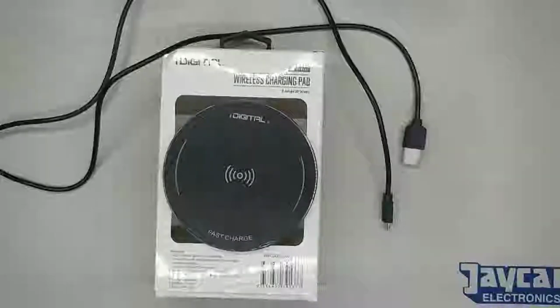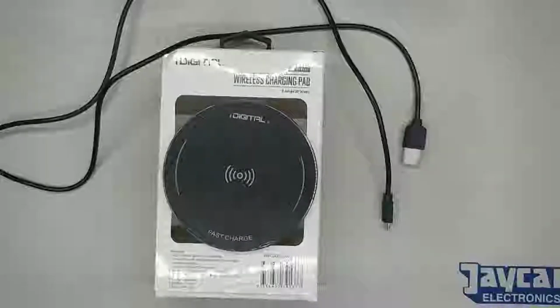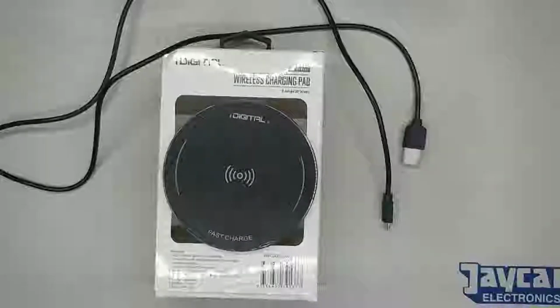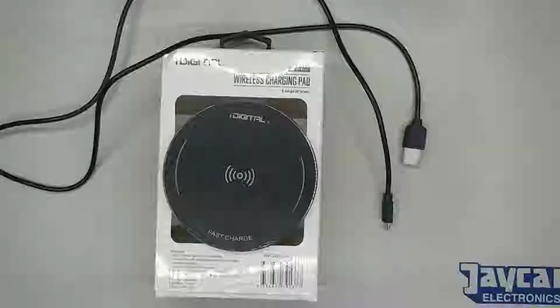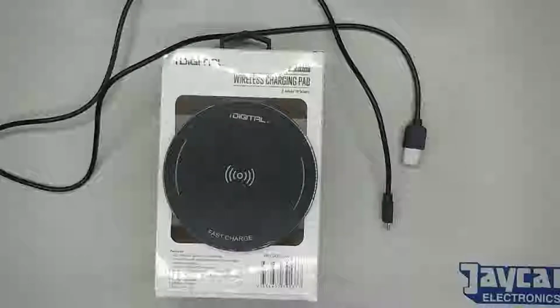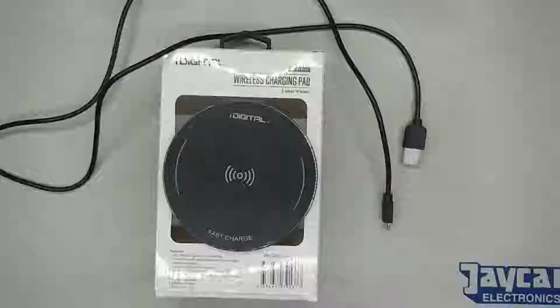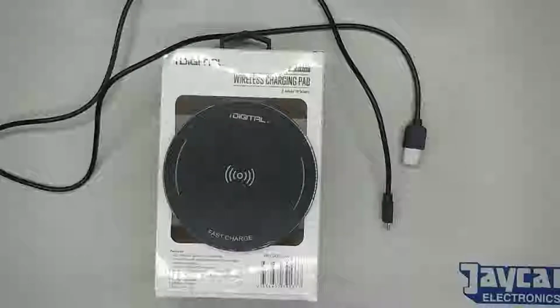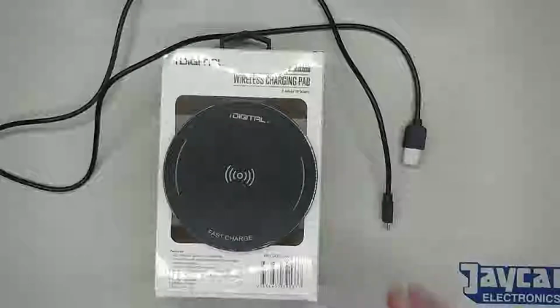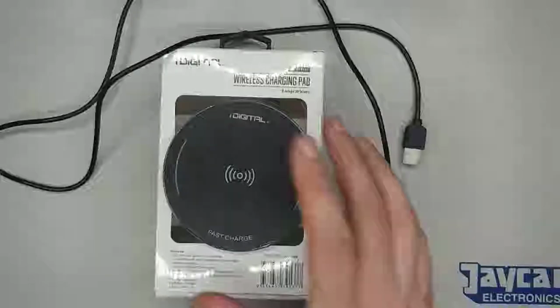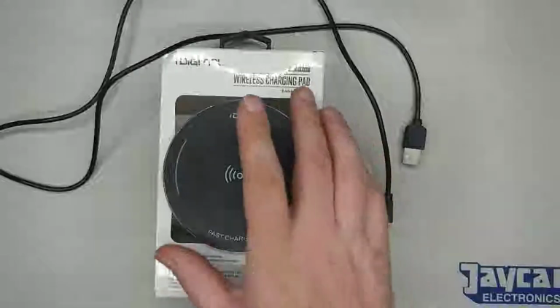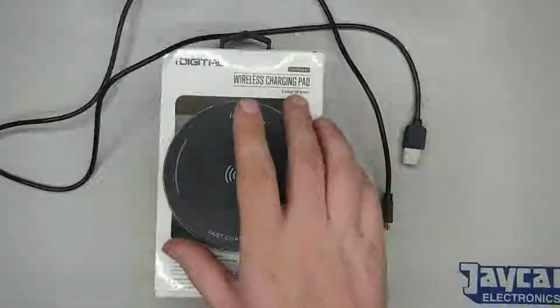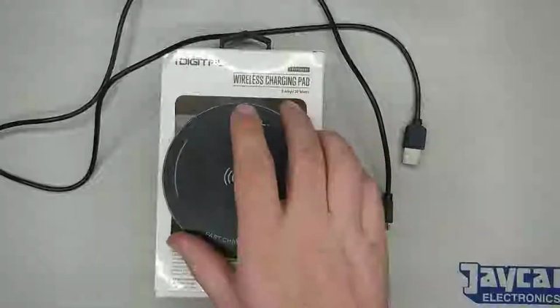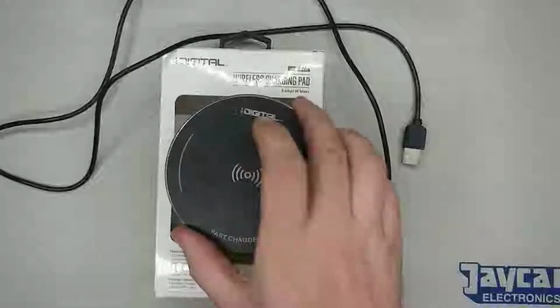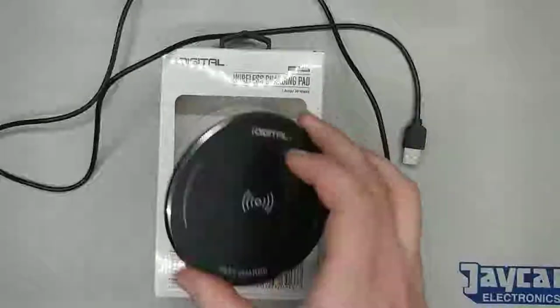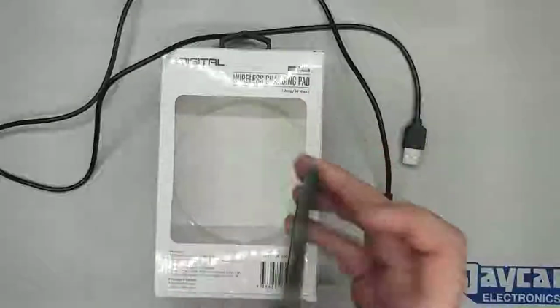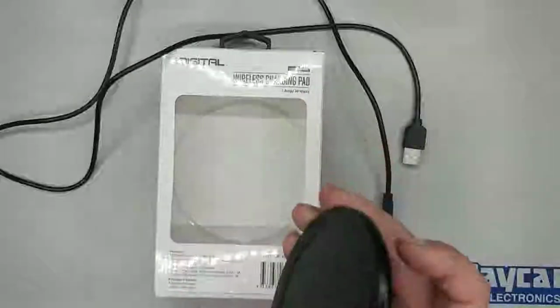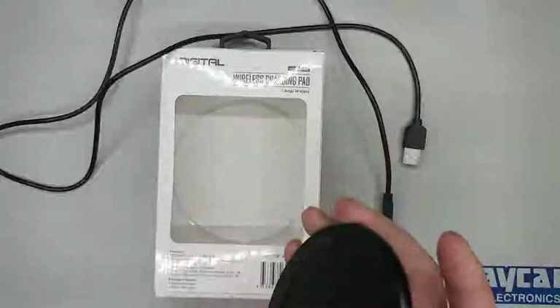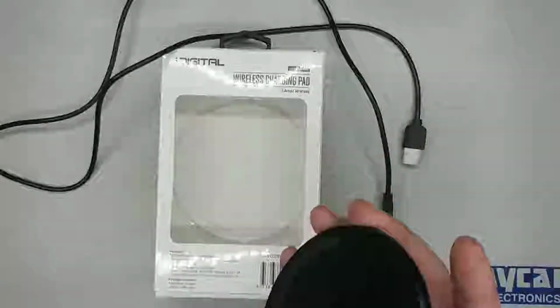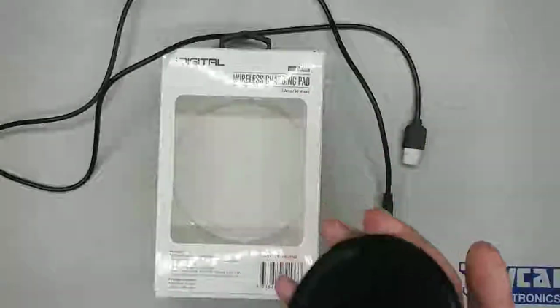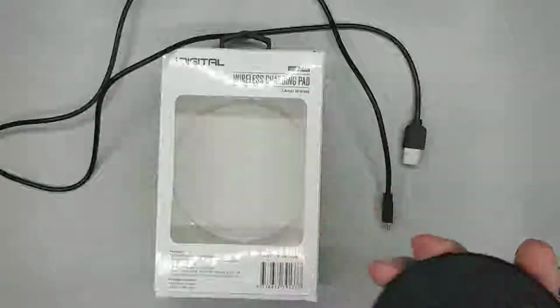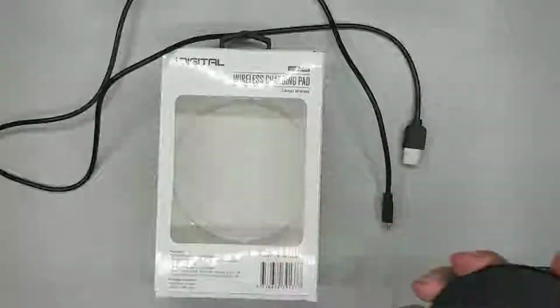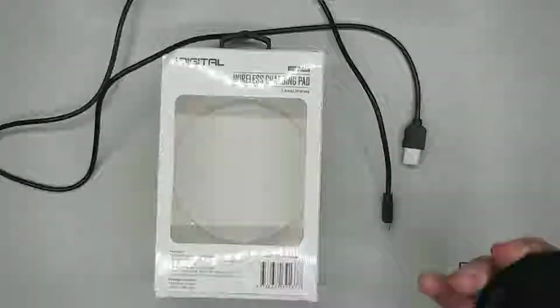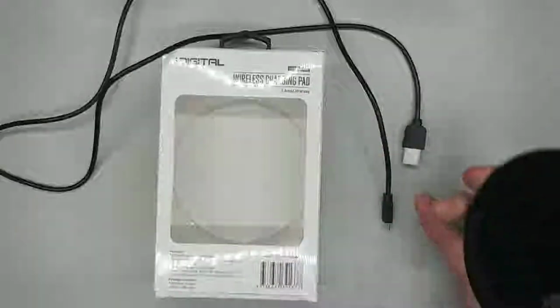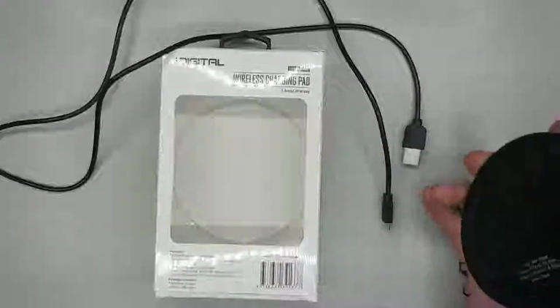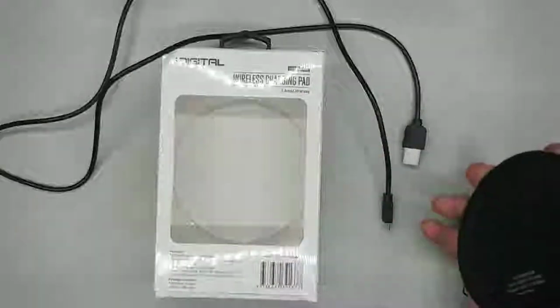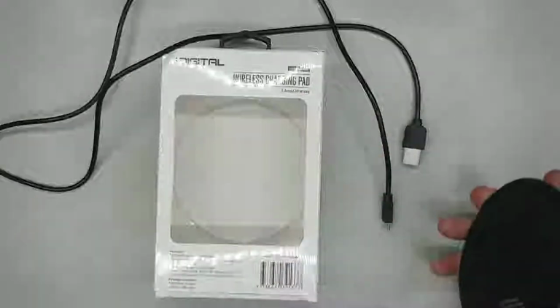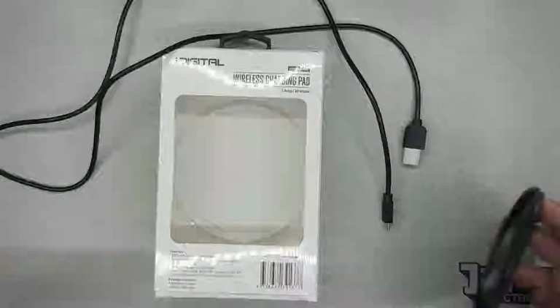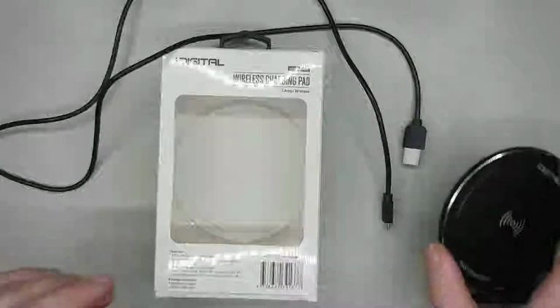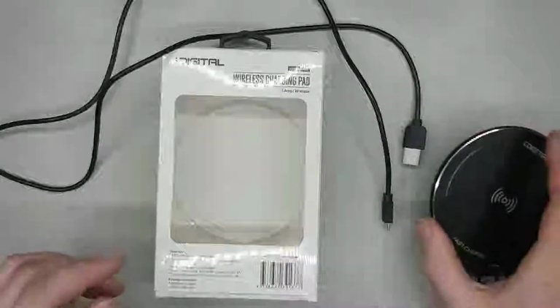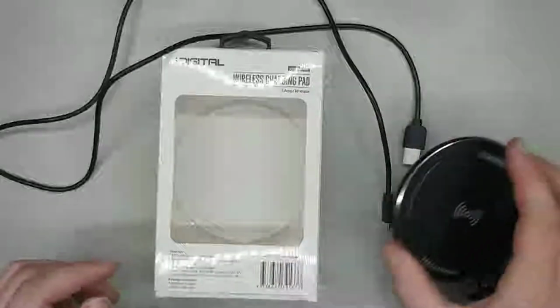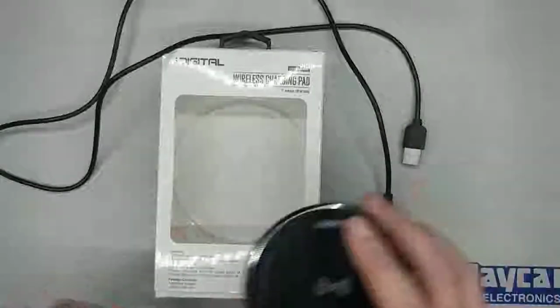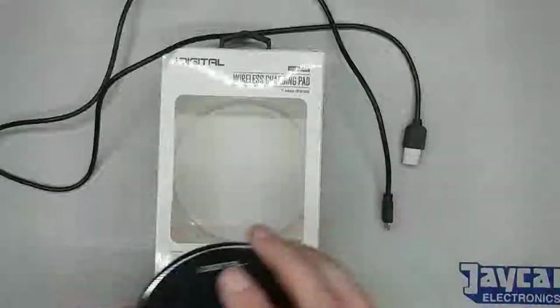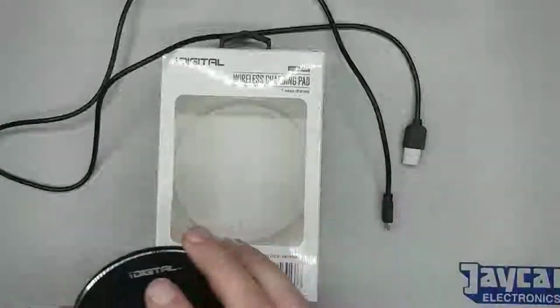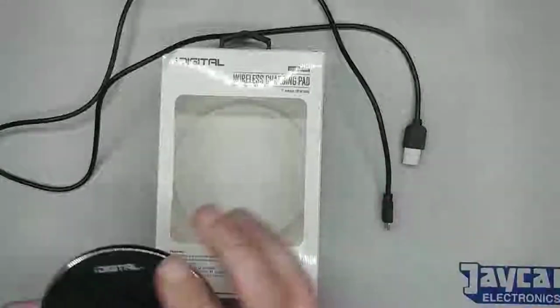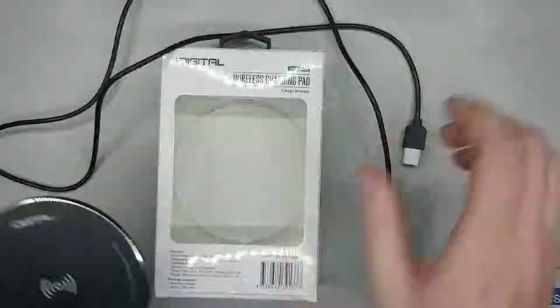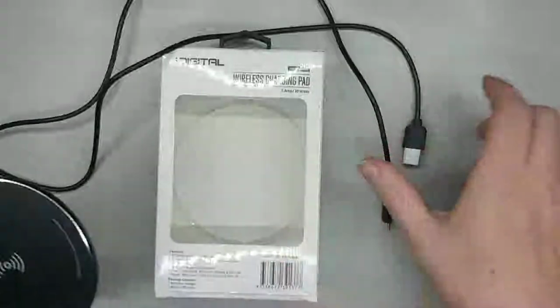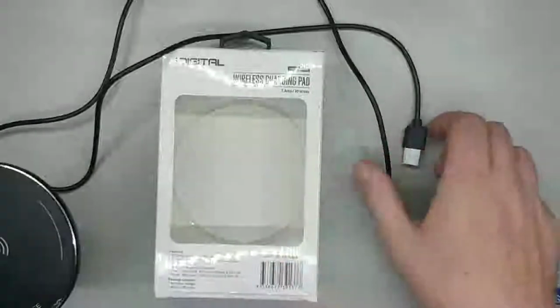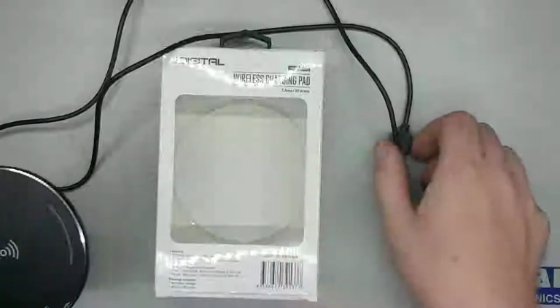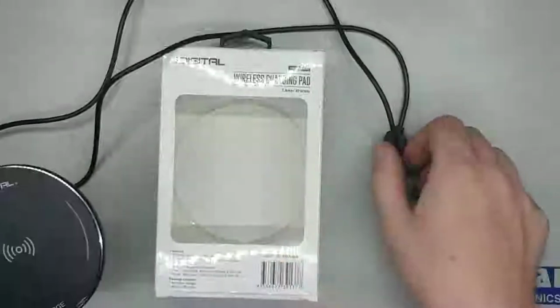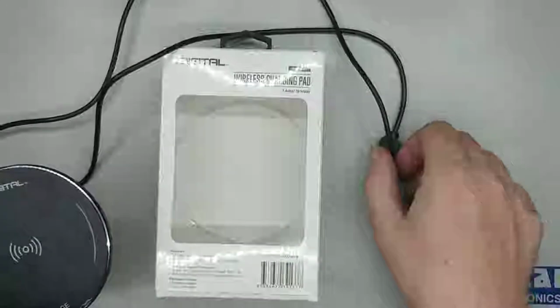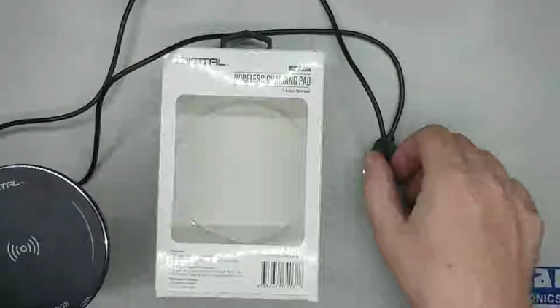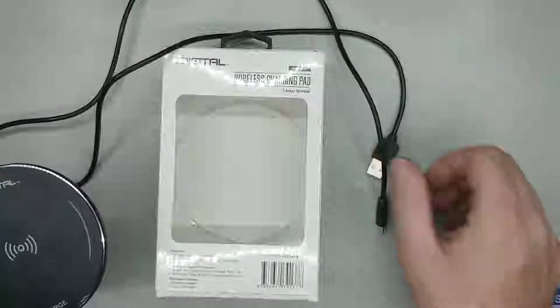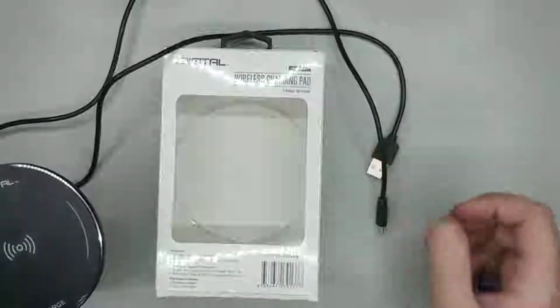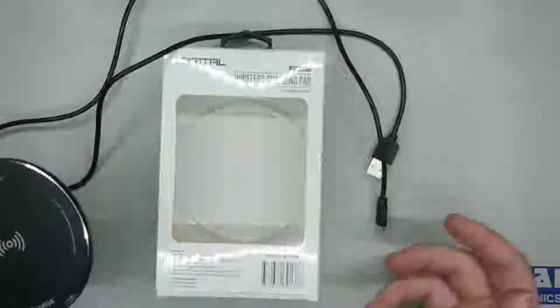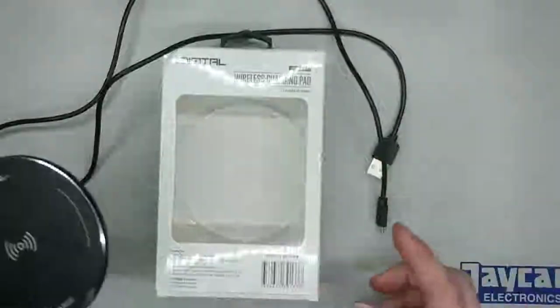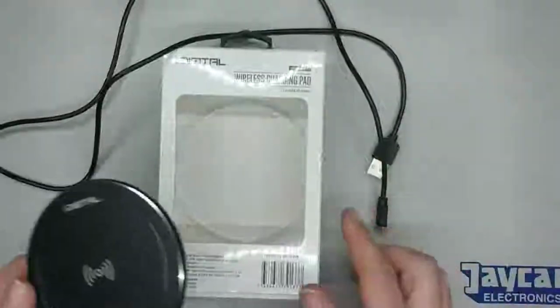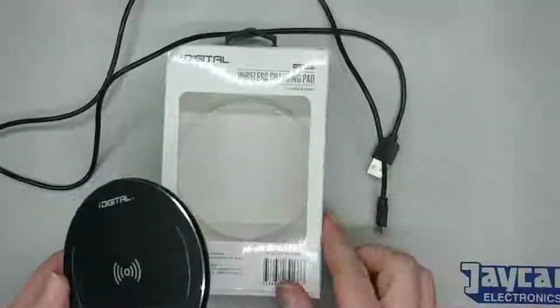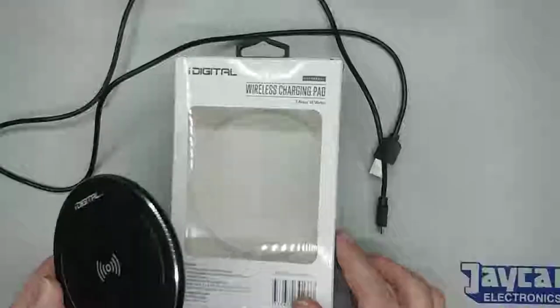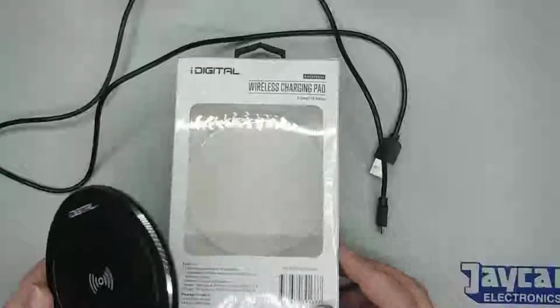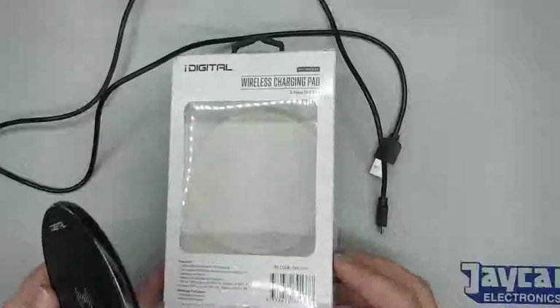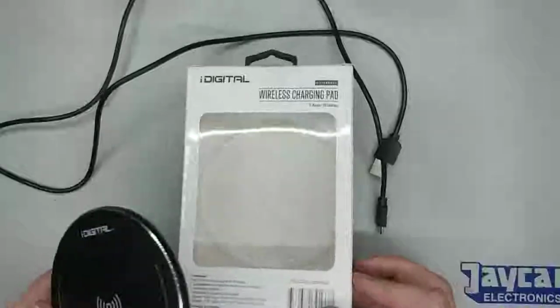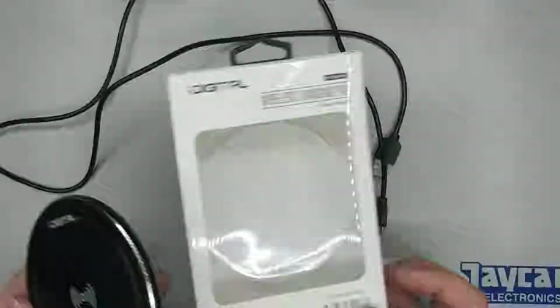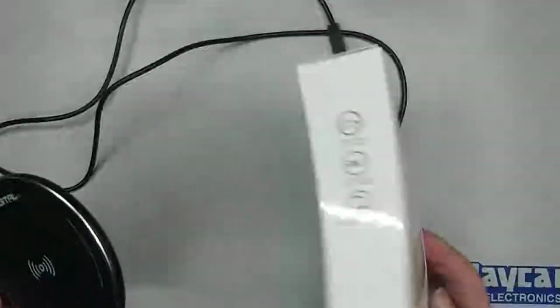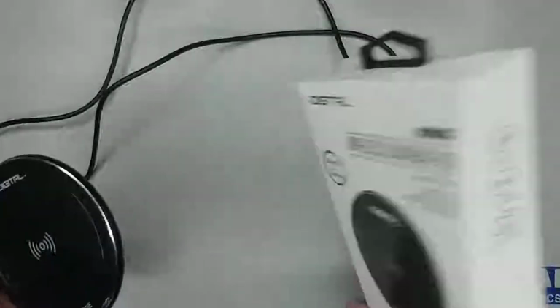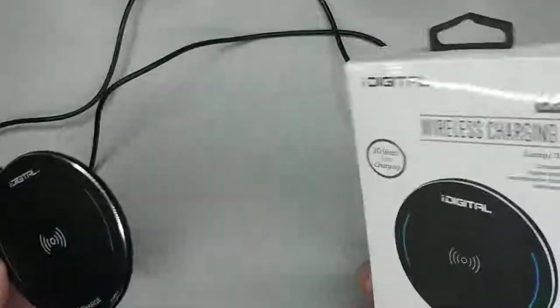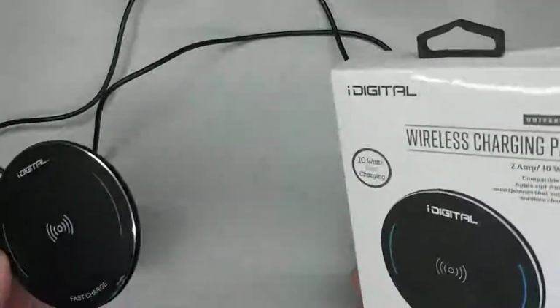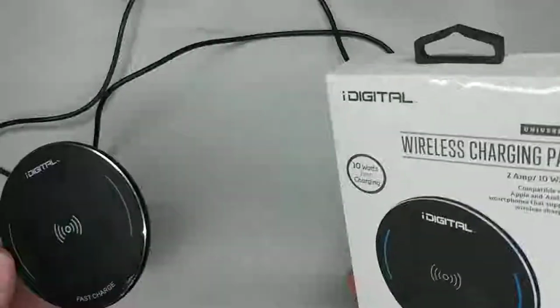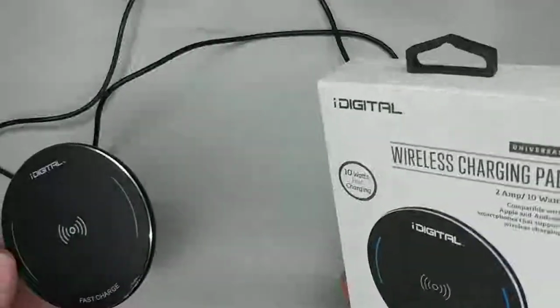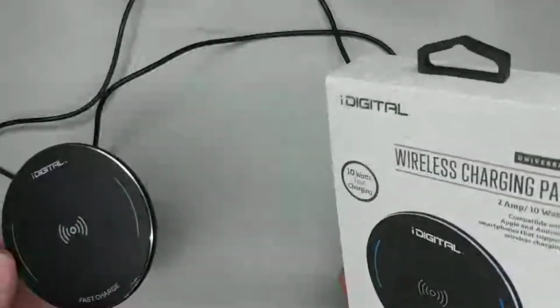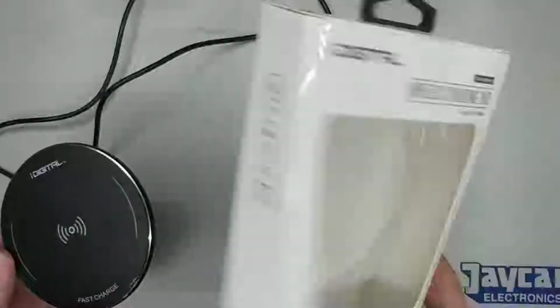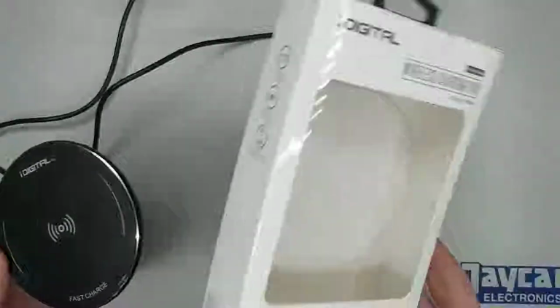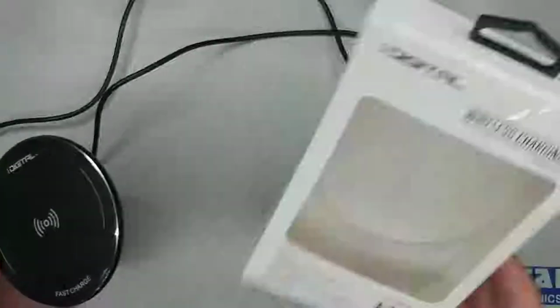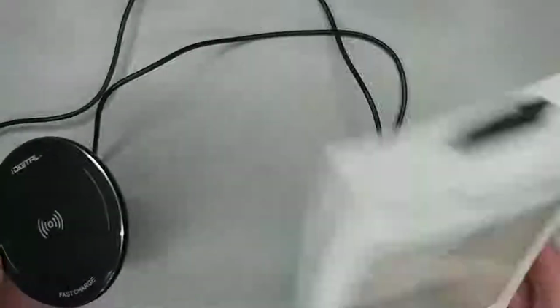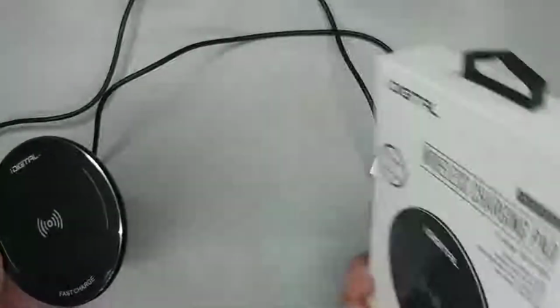It just came with the wireless charging pad, a USB cable which is about a metre long, and yeah, that's just your box.